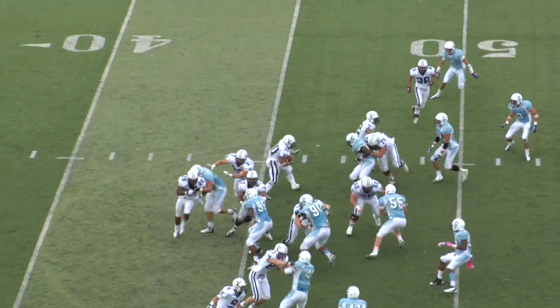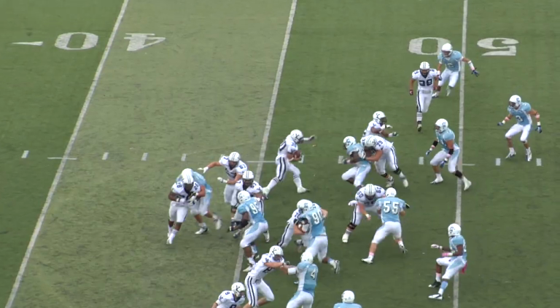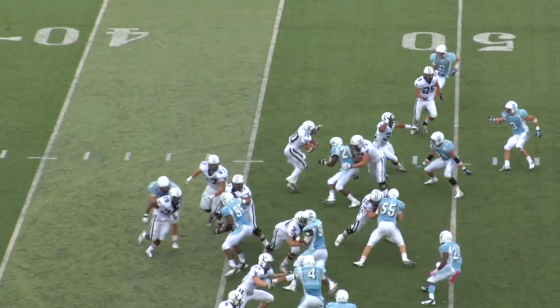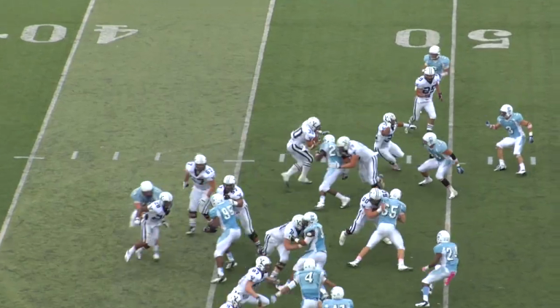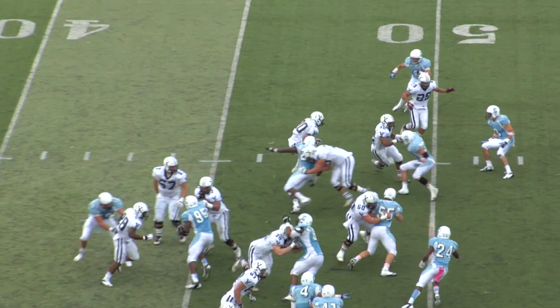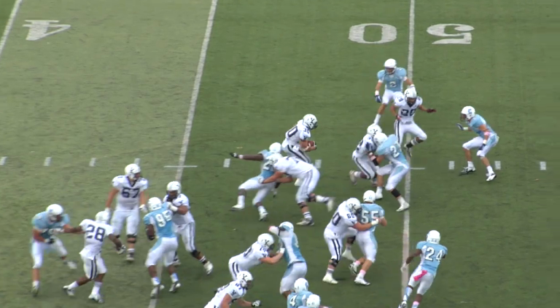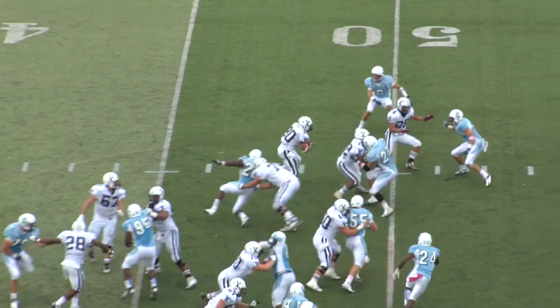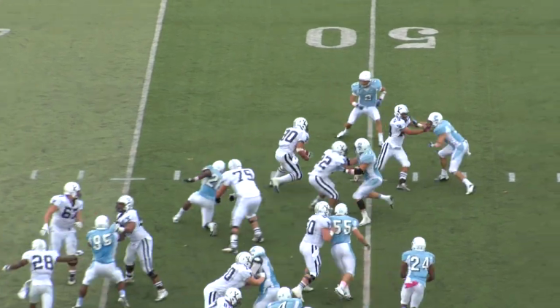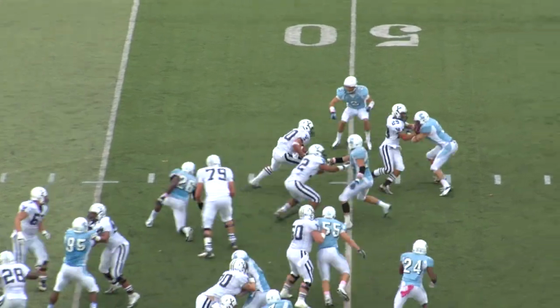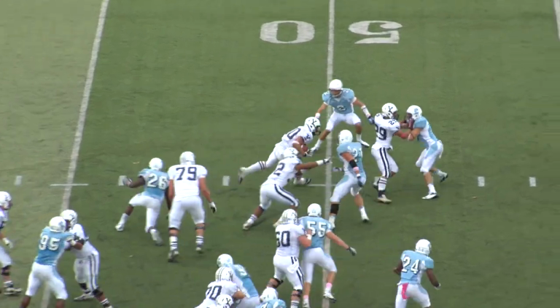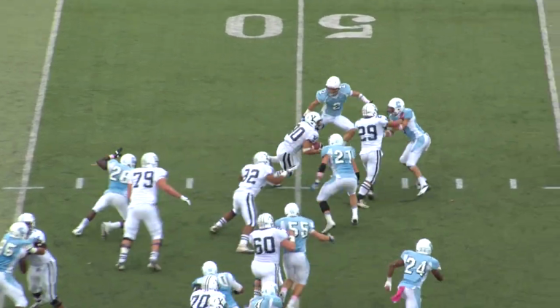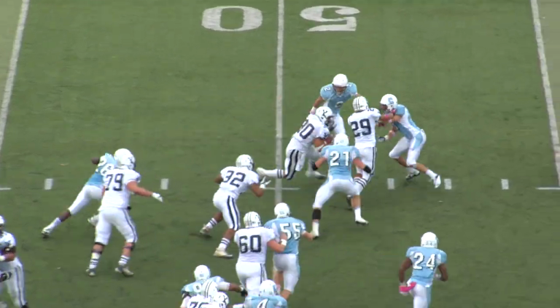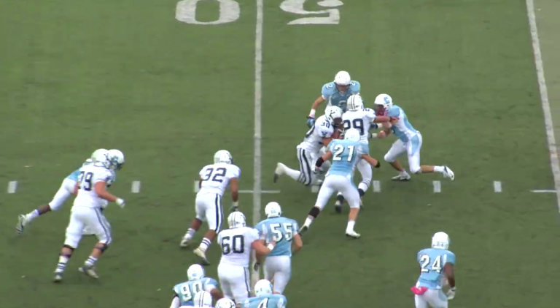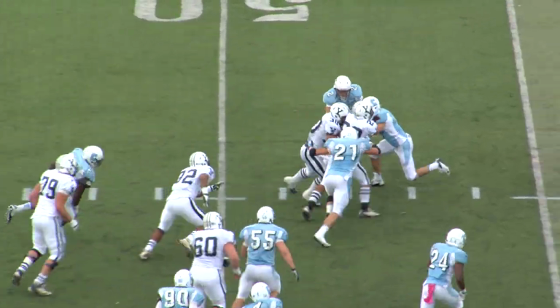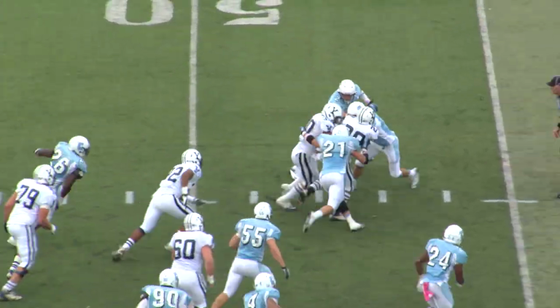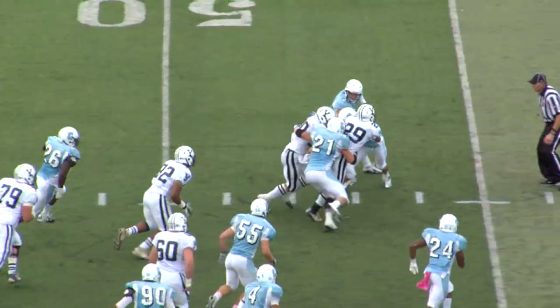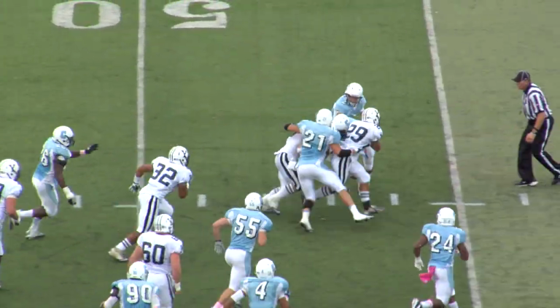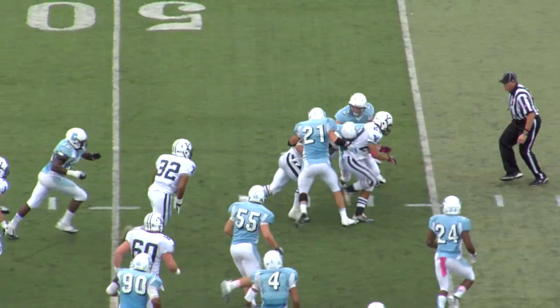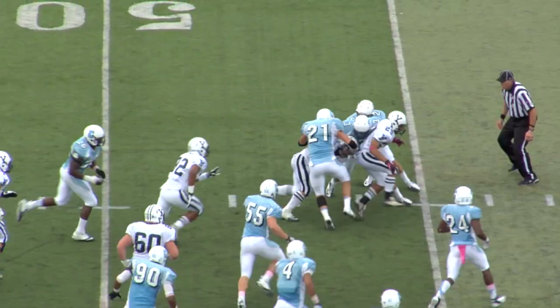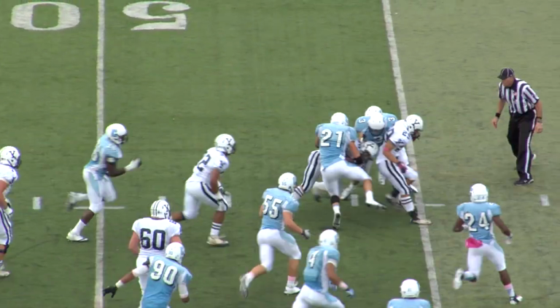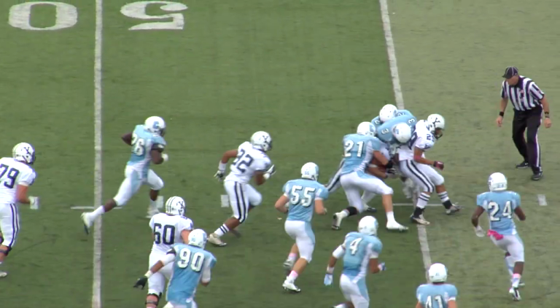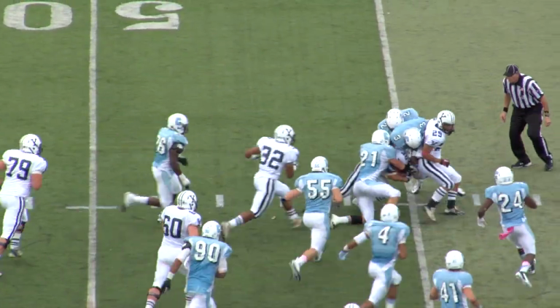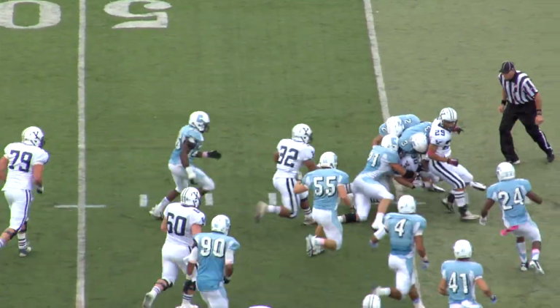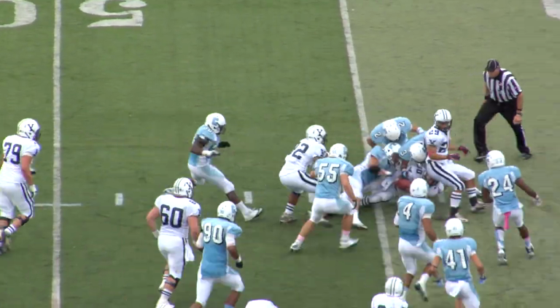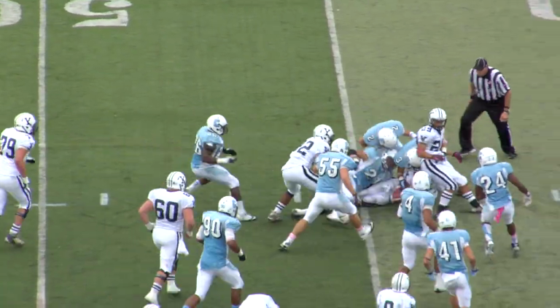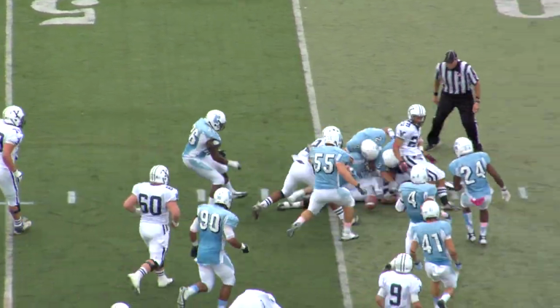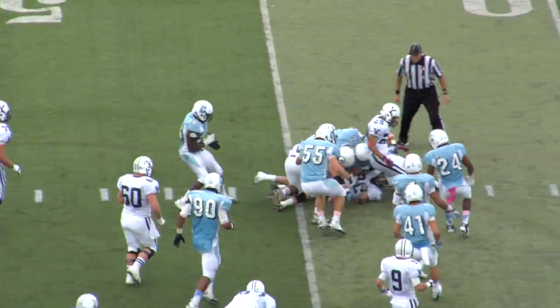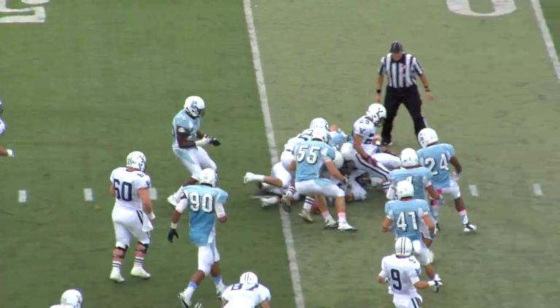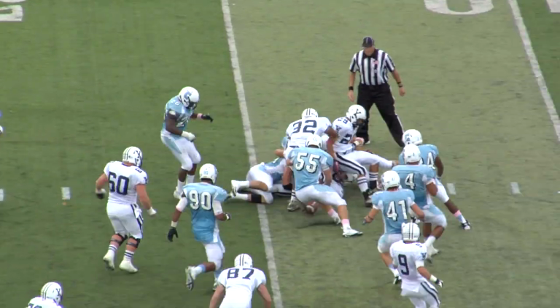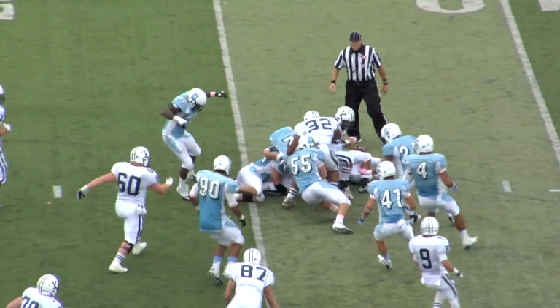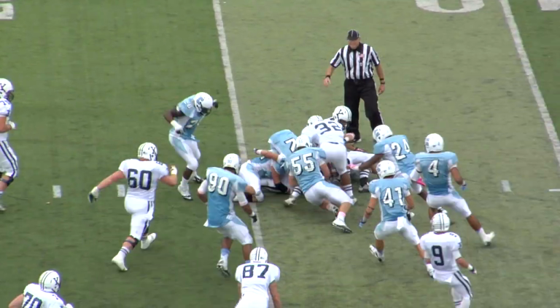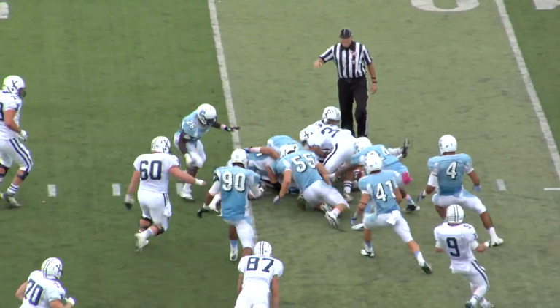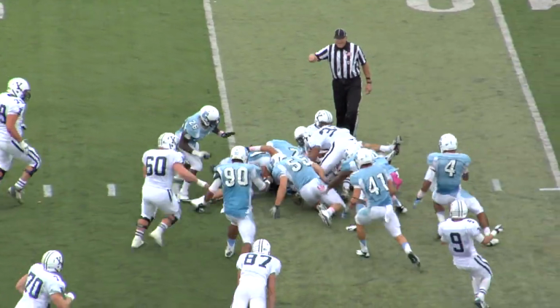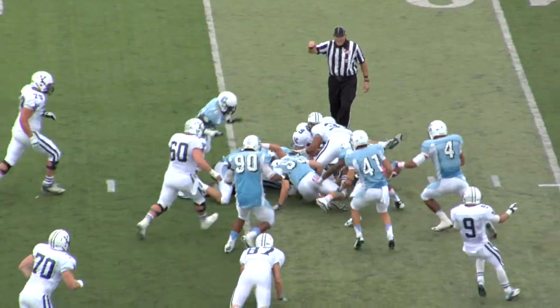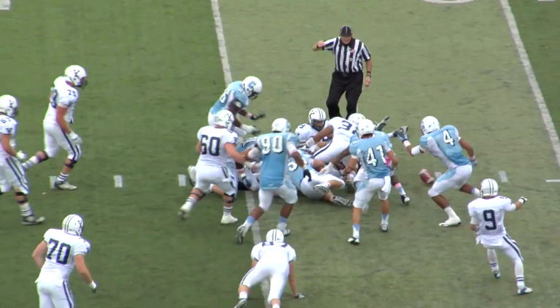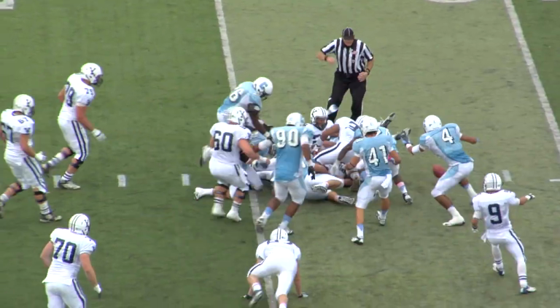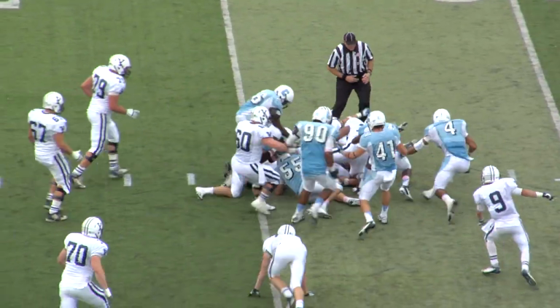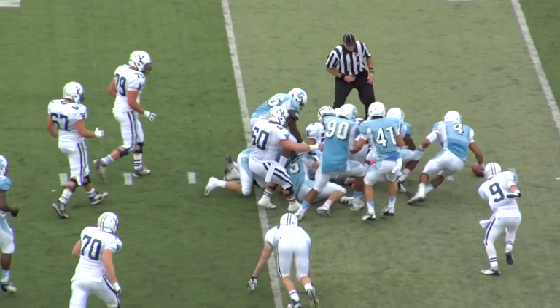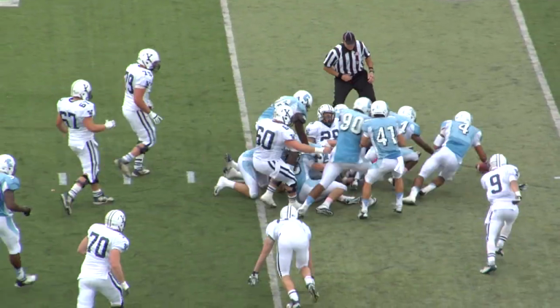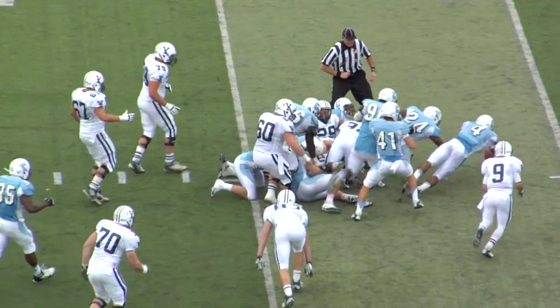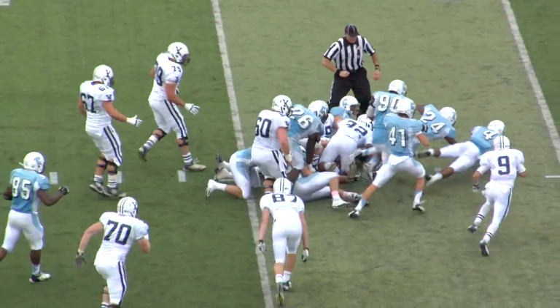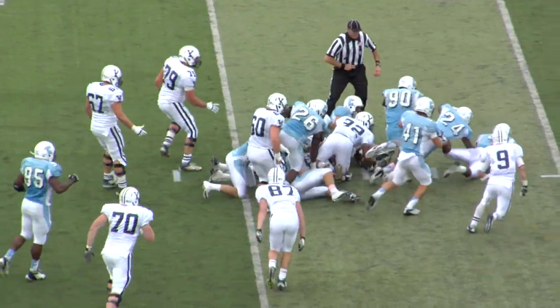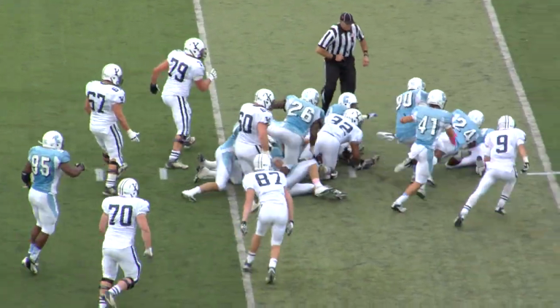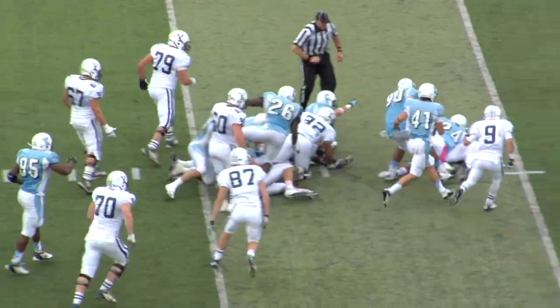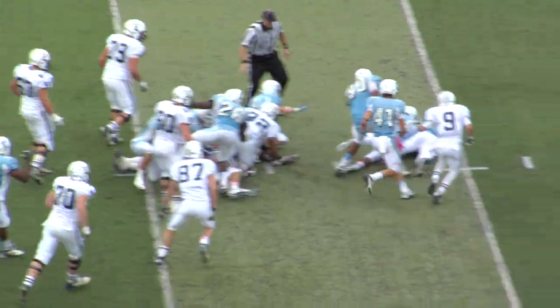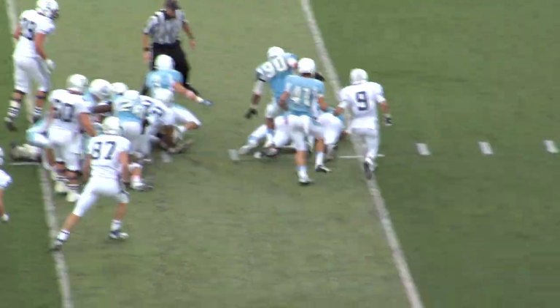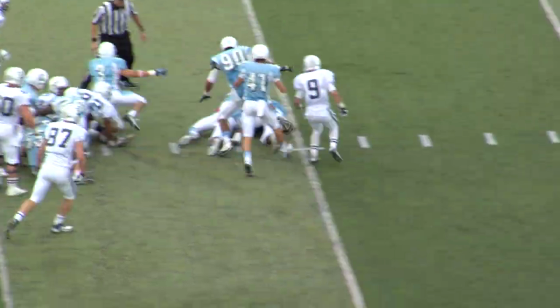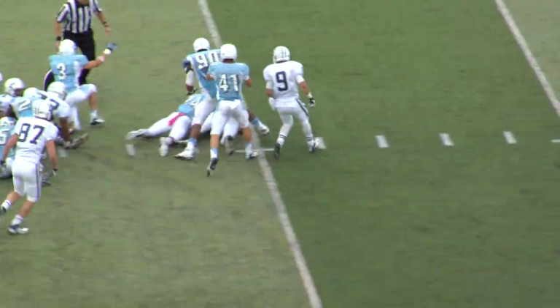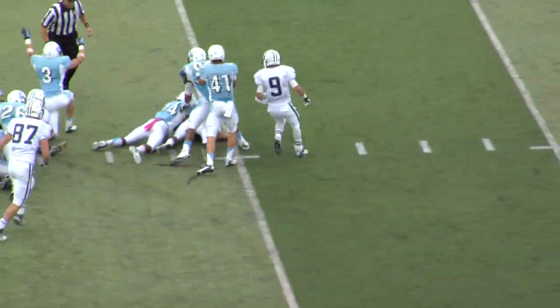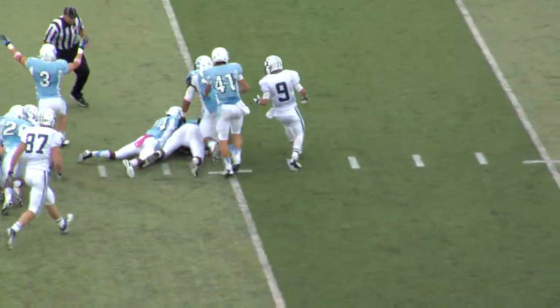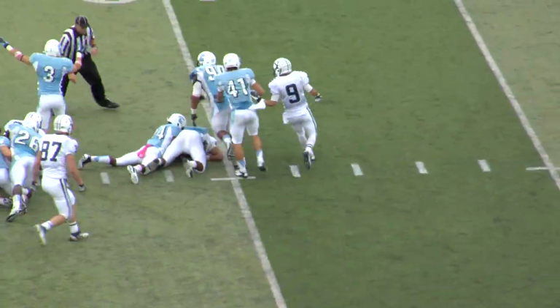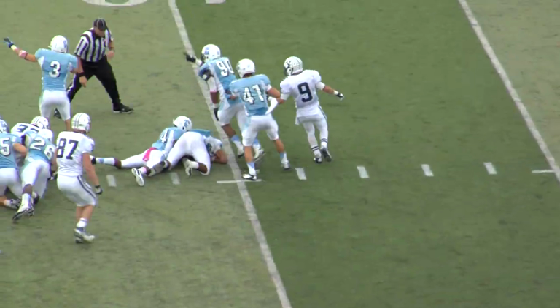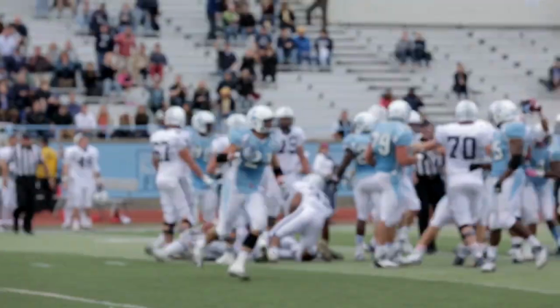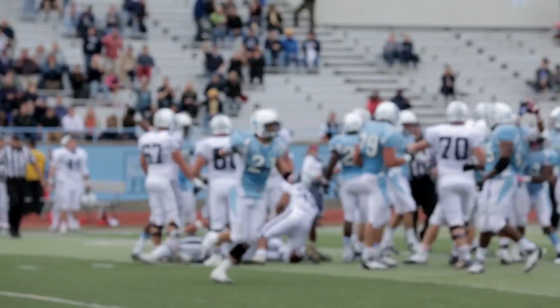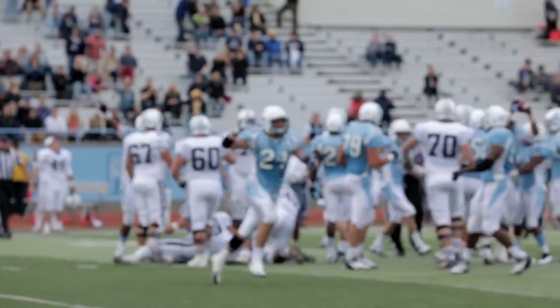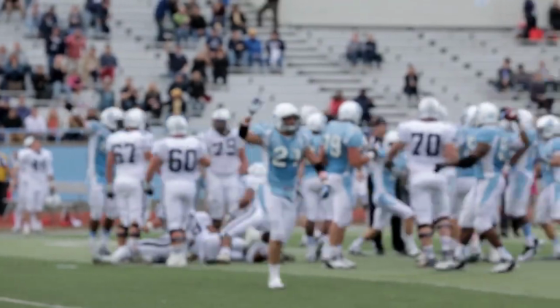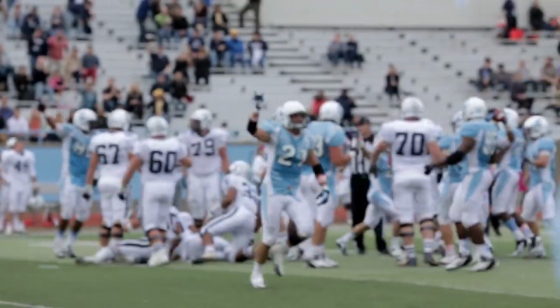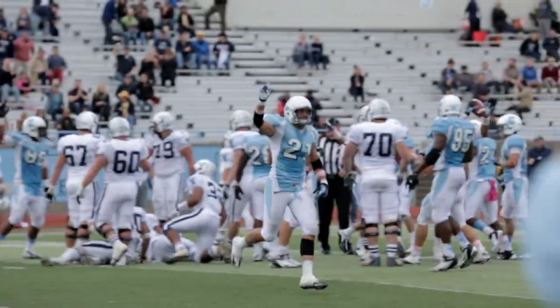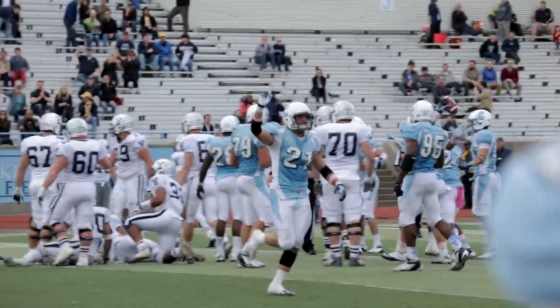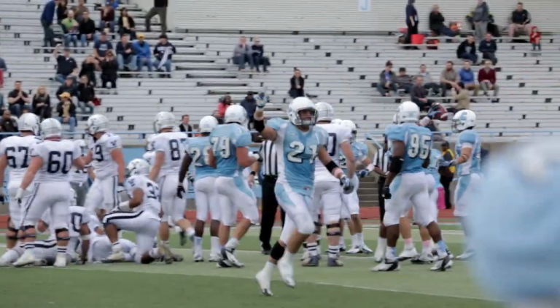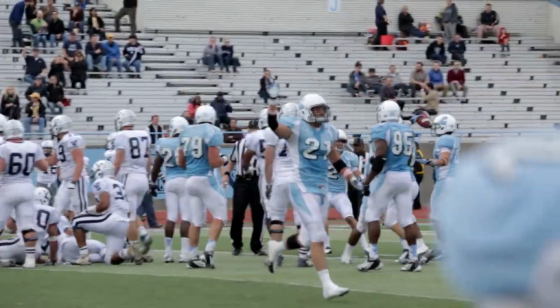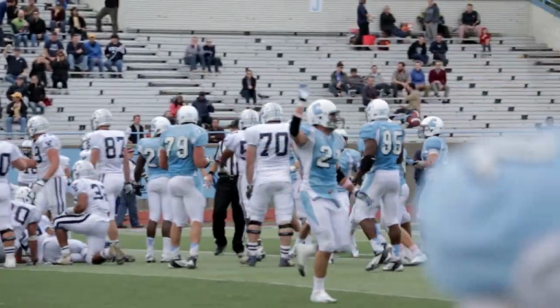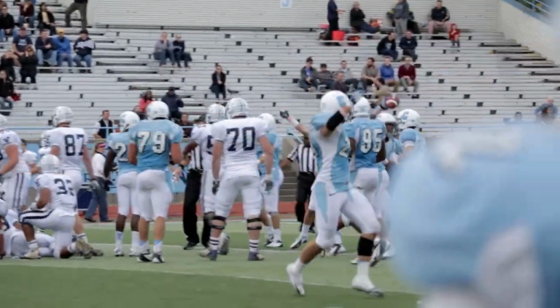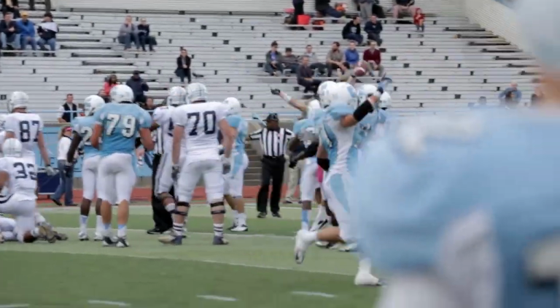Cuts it inside, midfield, 50-yard line. Got defenders carrying him, he loses the football, and Columbia comes up with it.